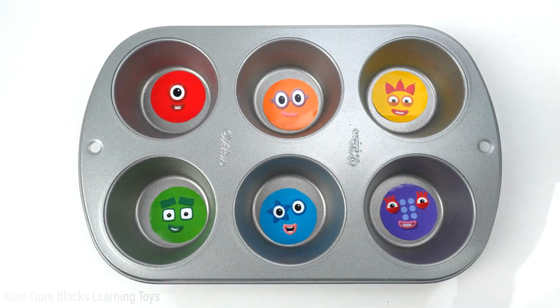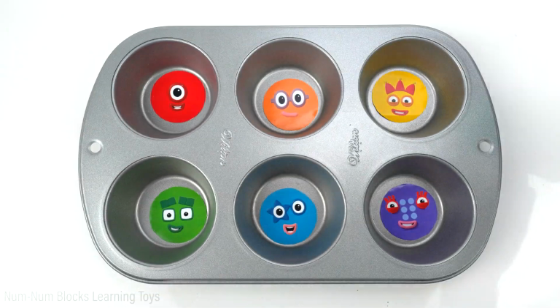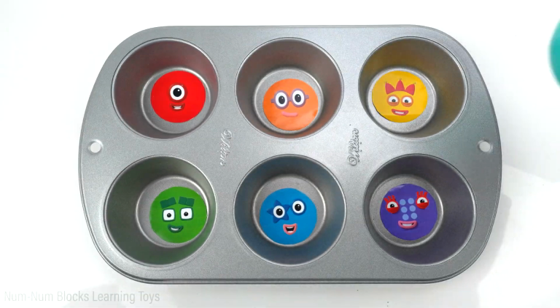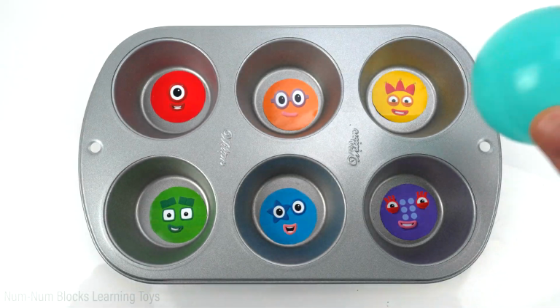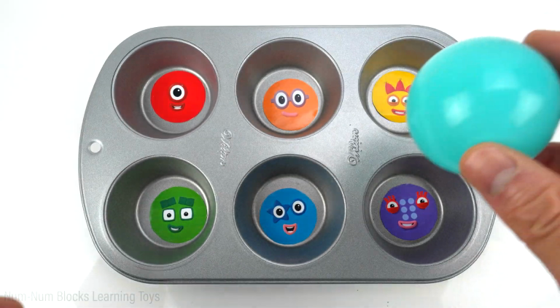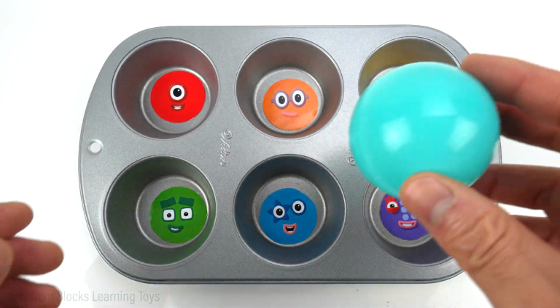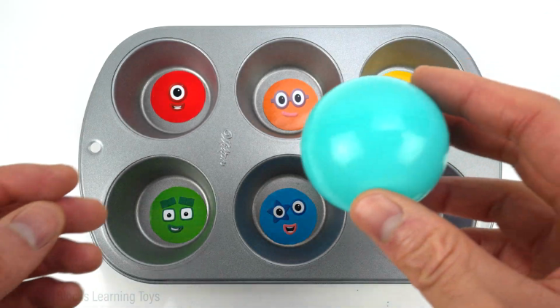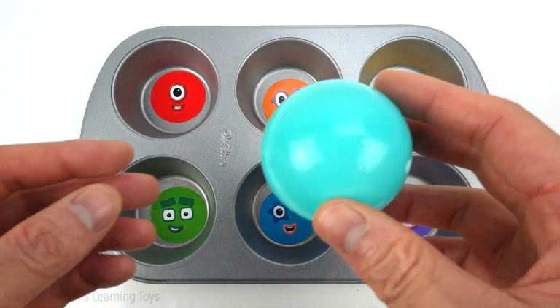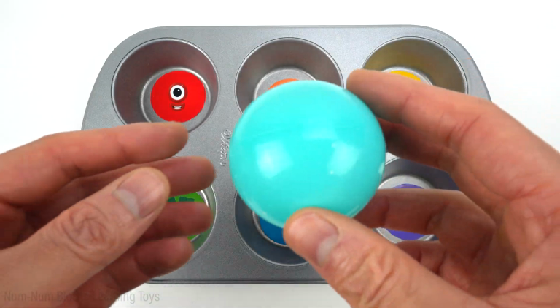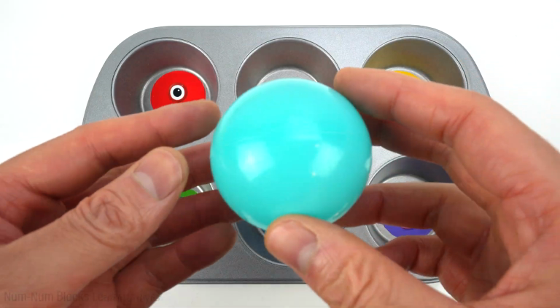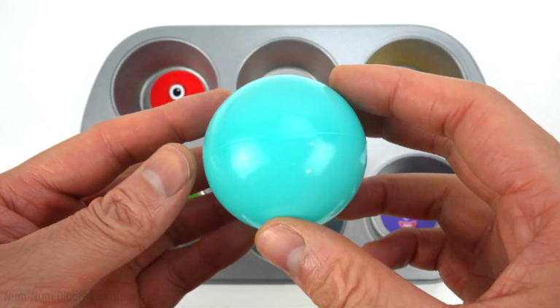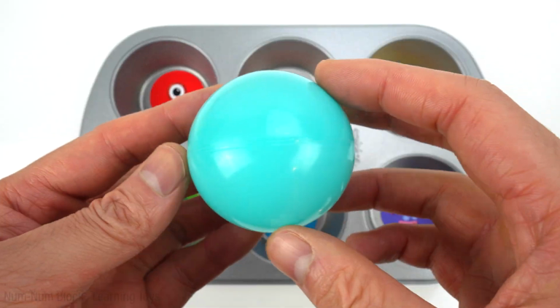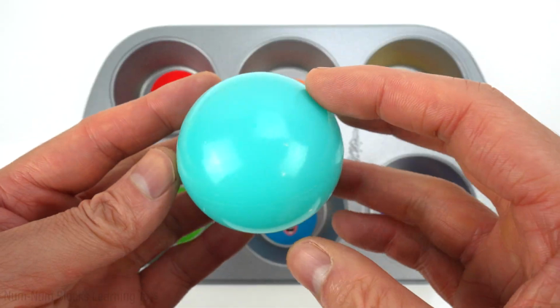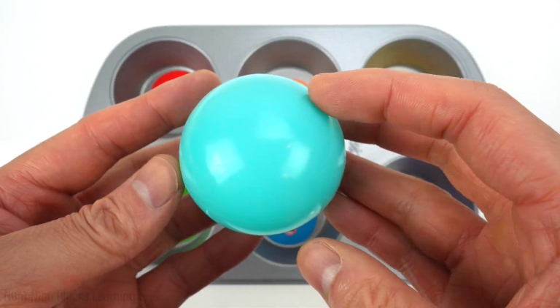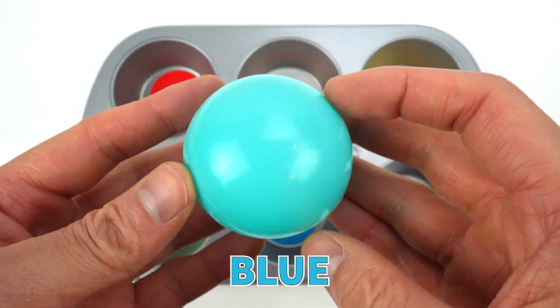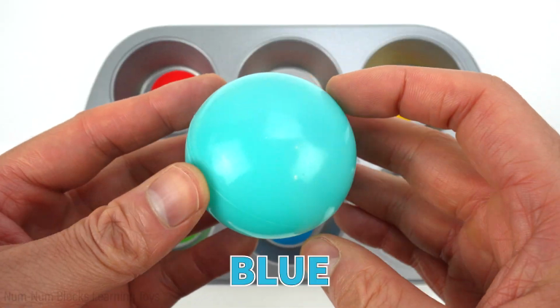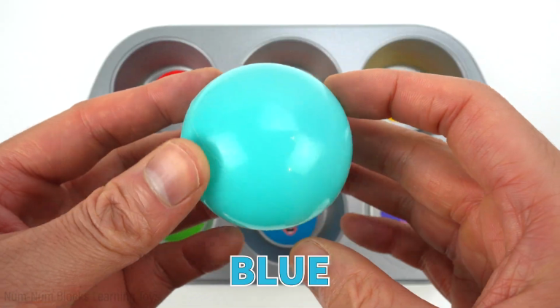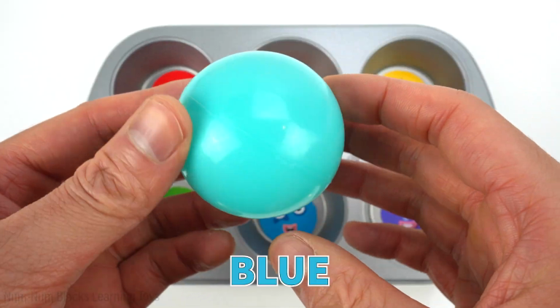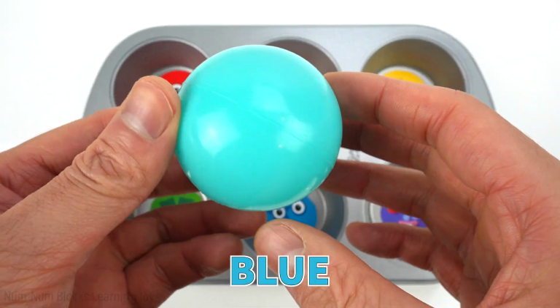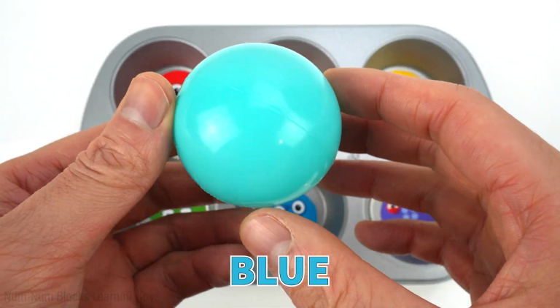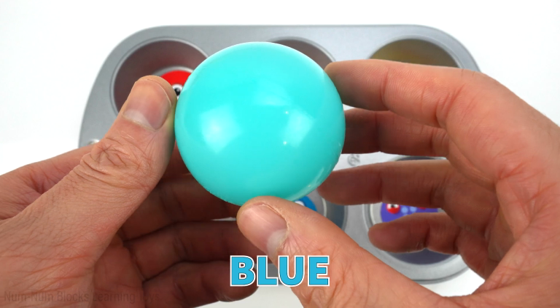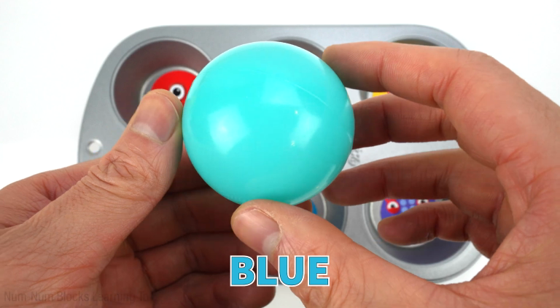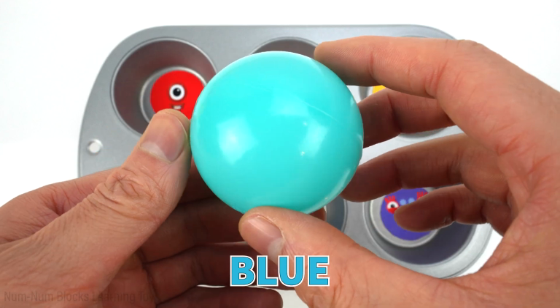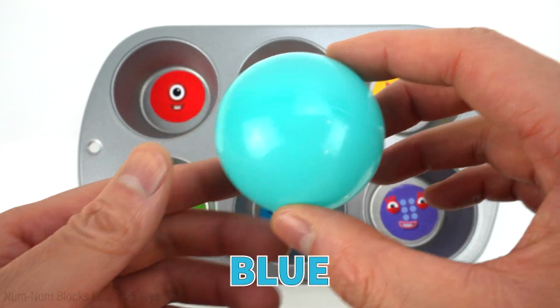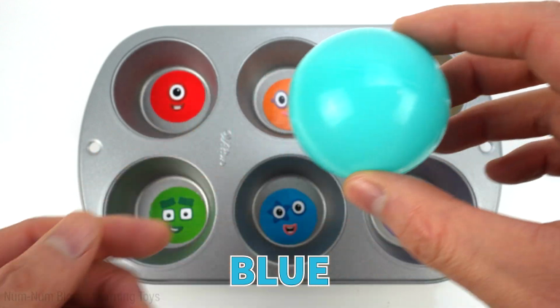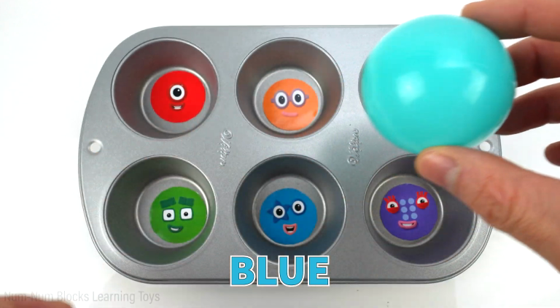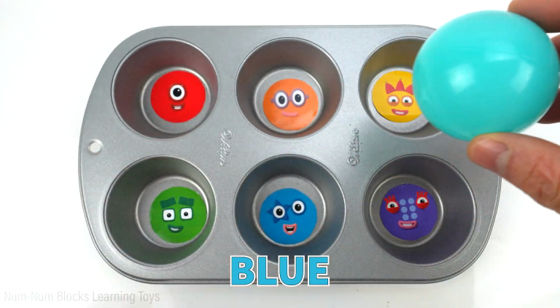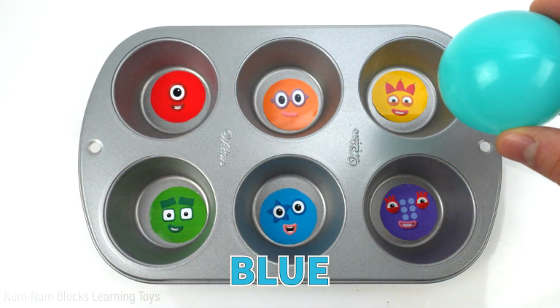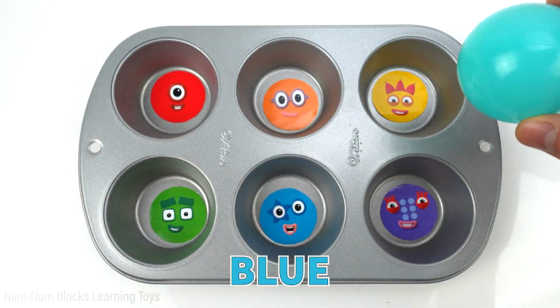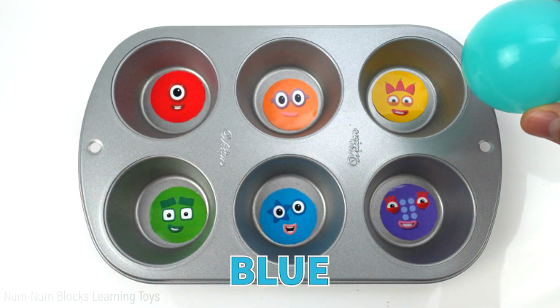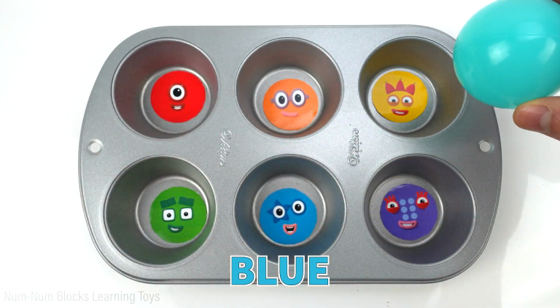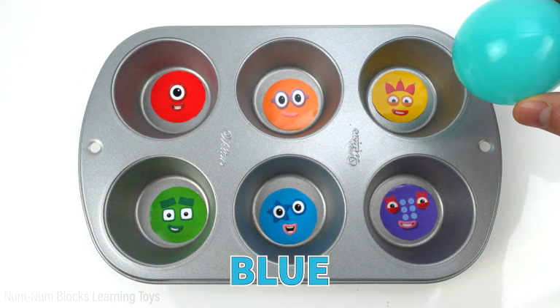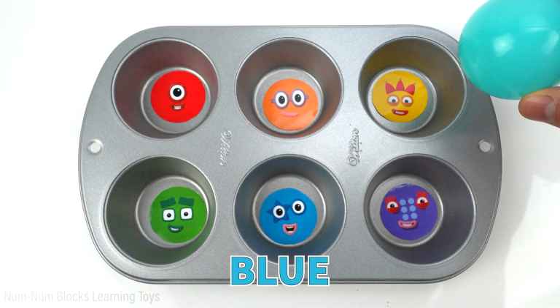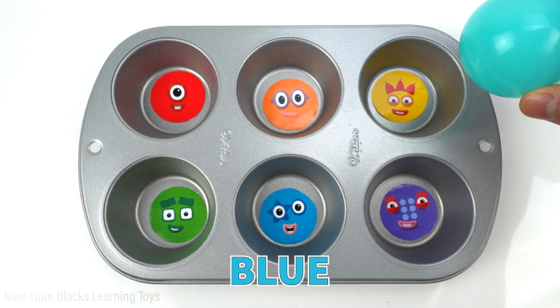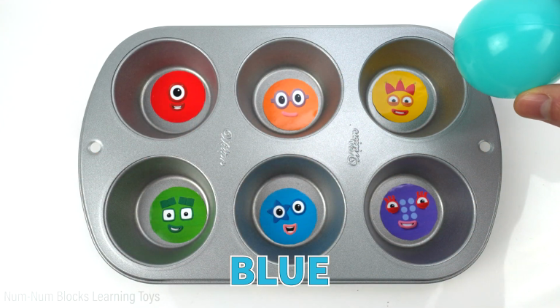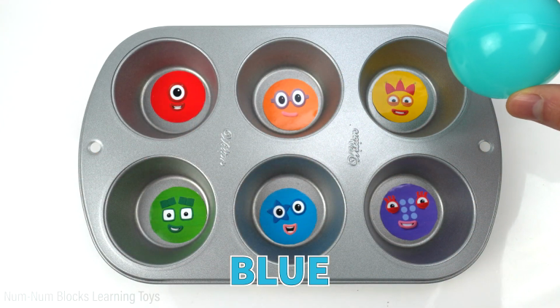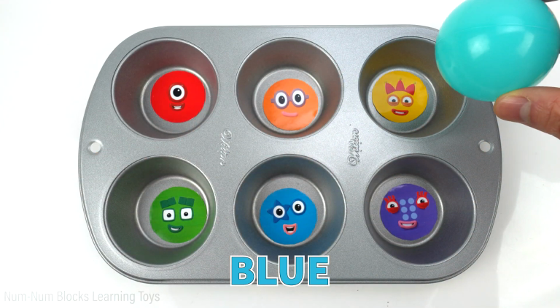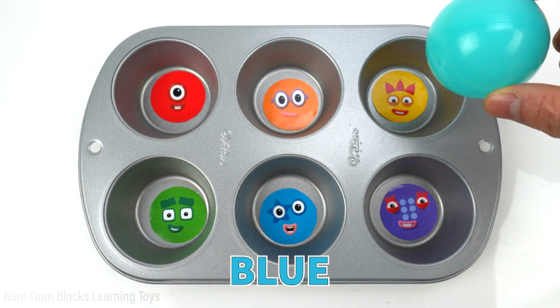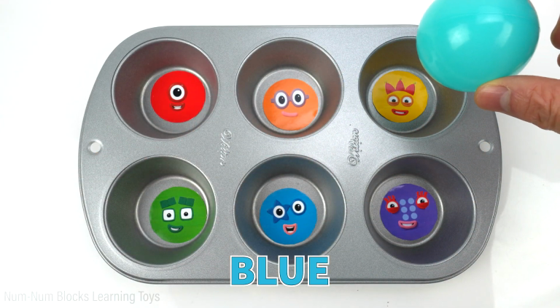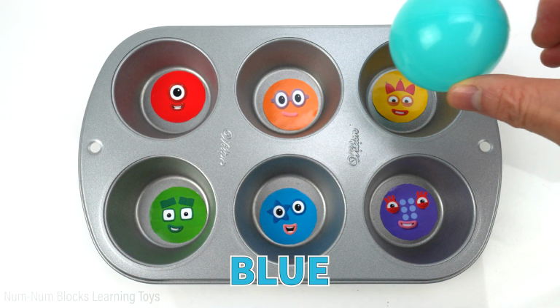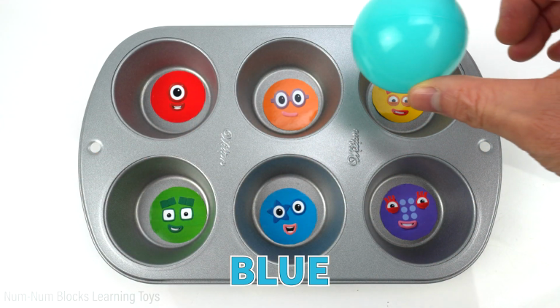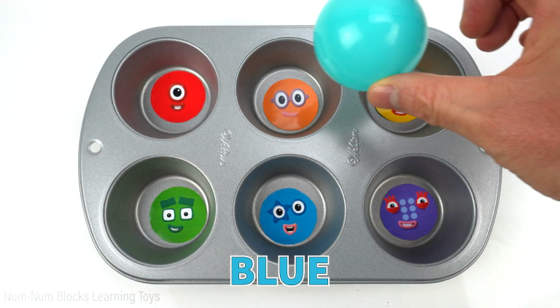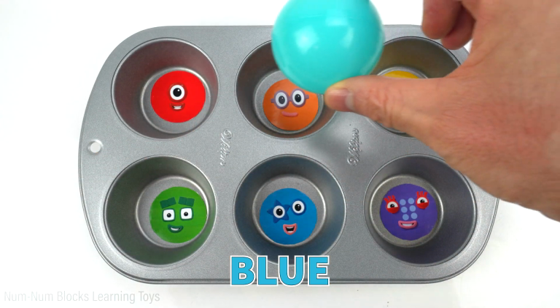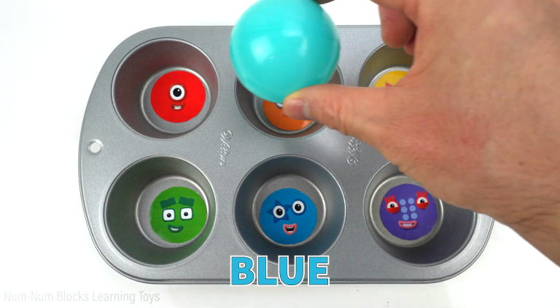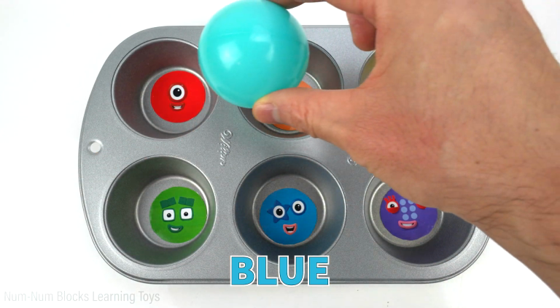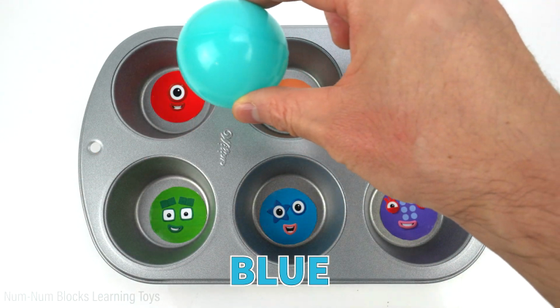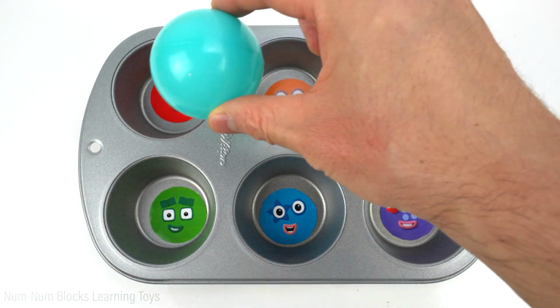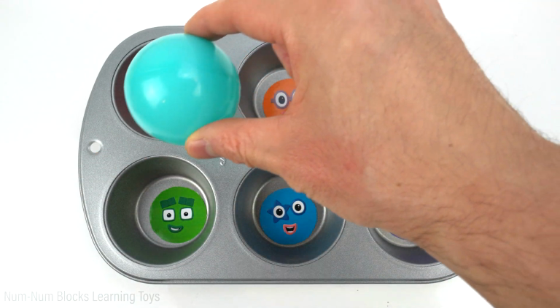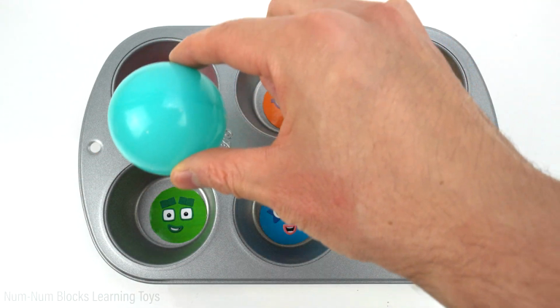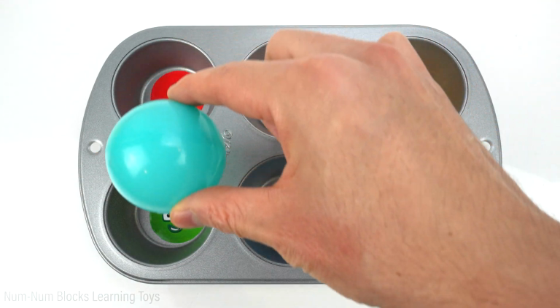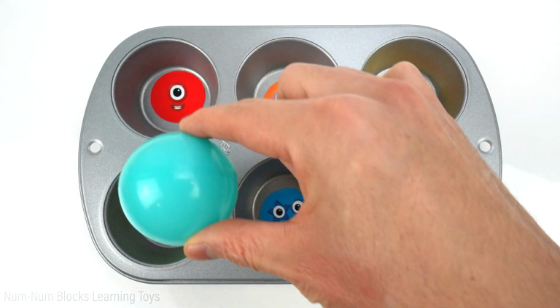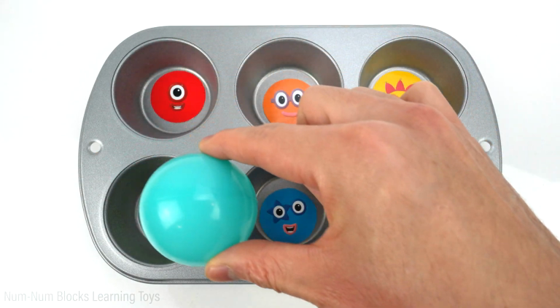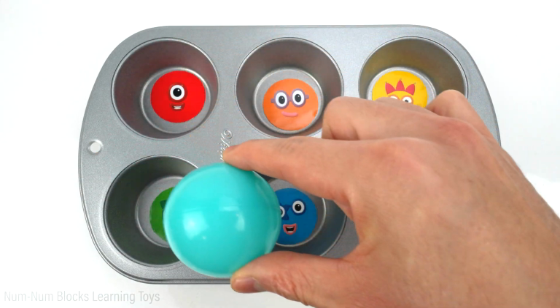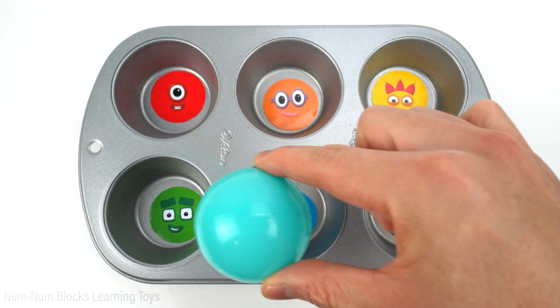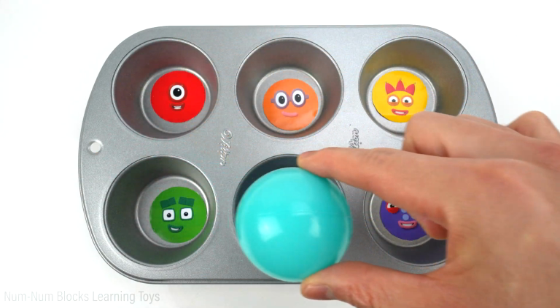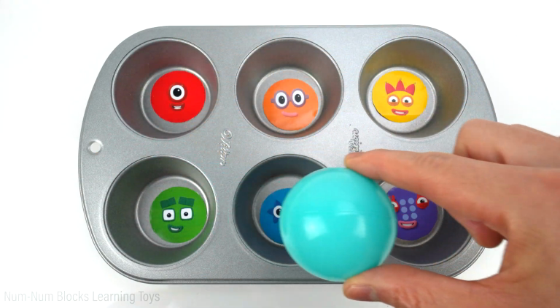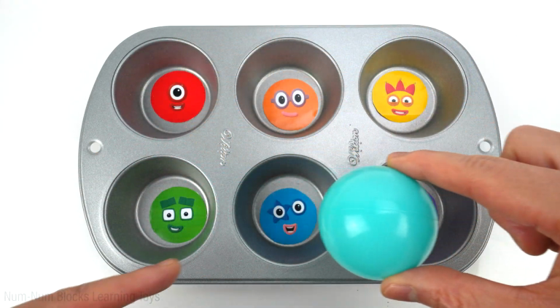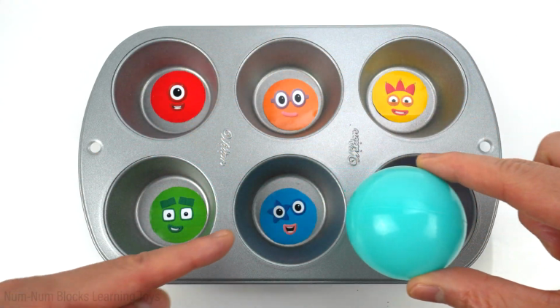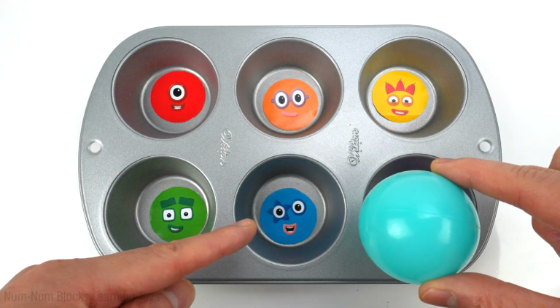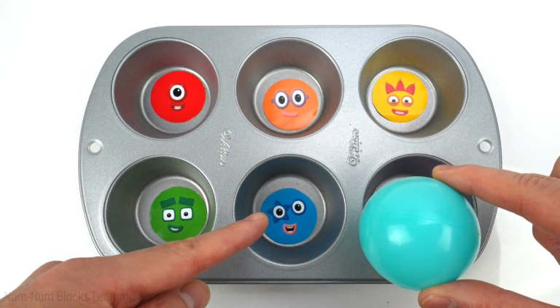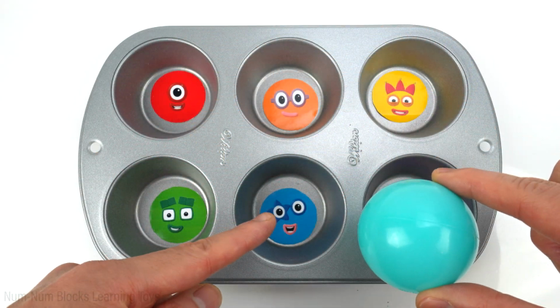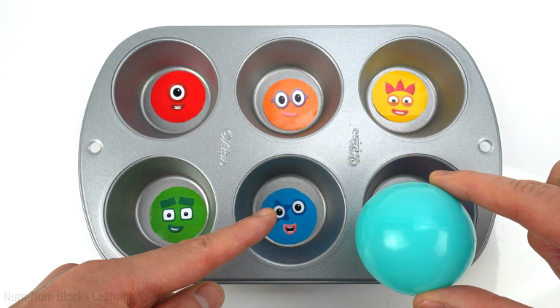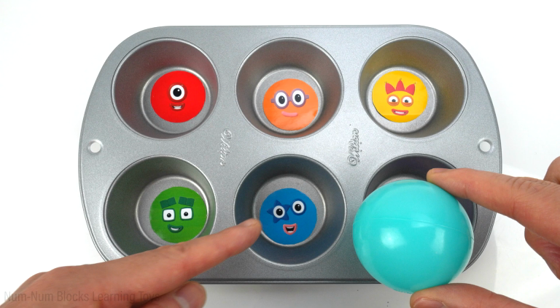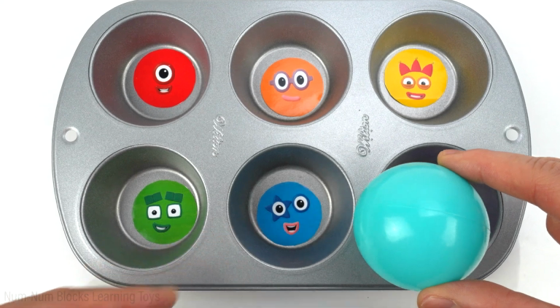The first color is blue. Who do you think wants to play with a blue ball? That's right — five.